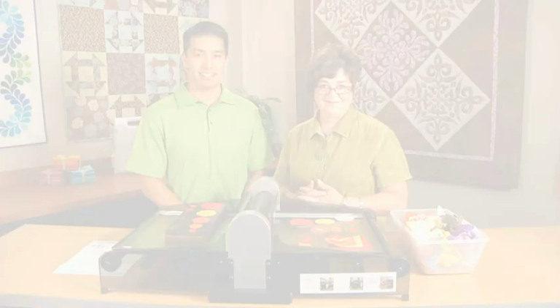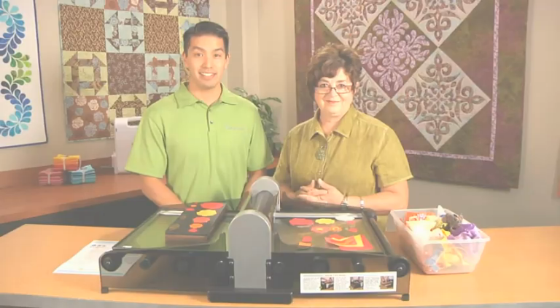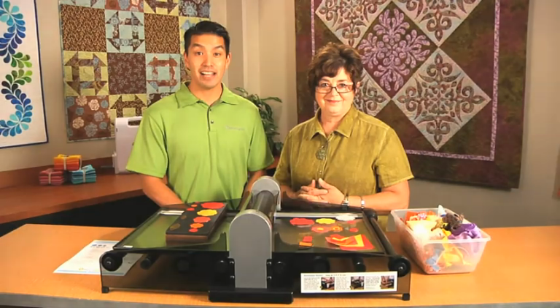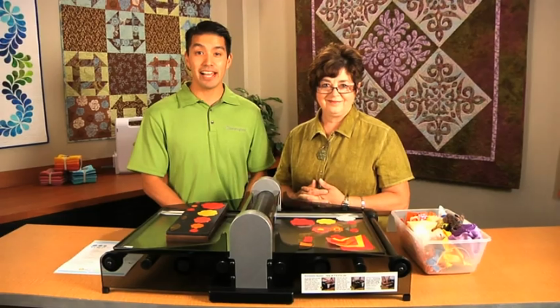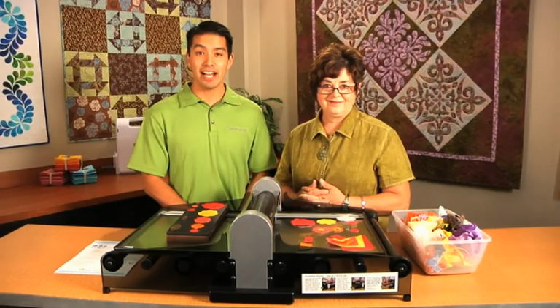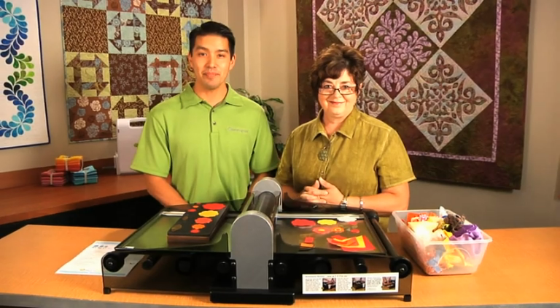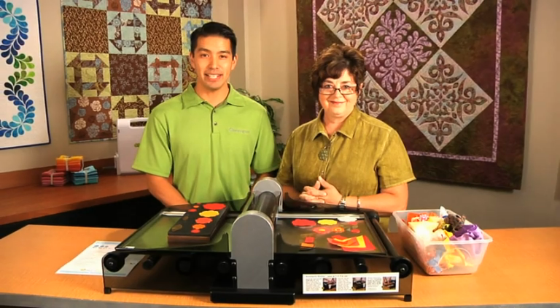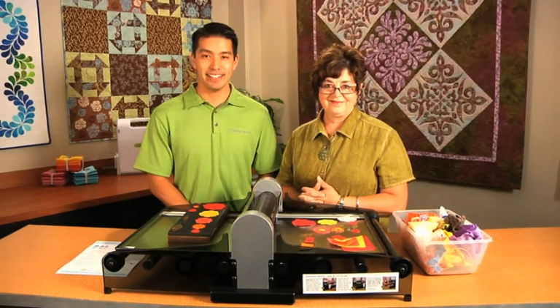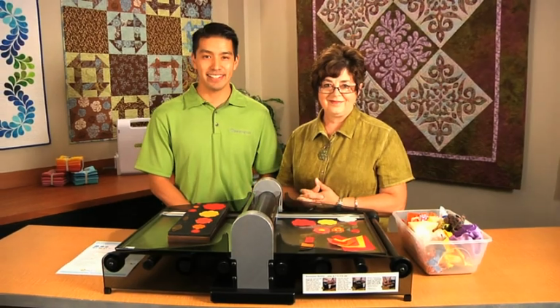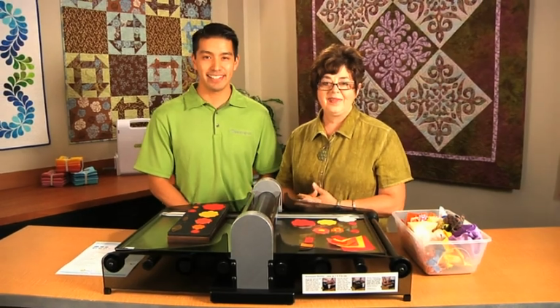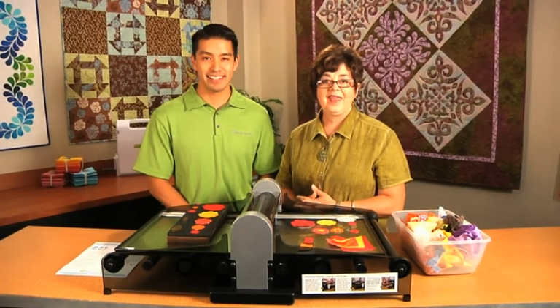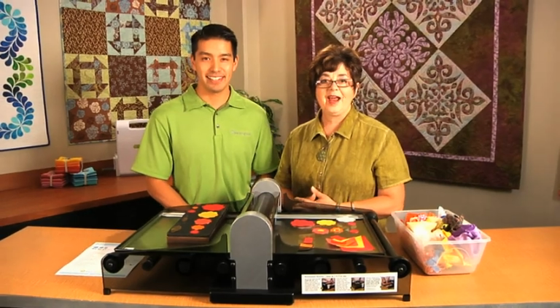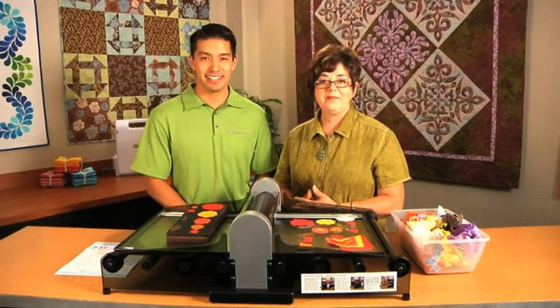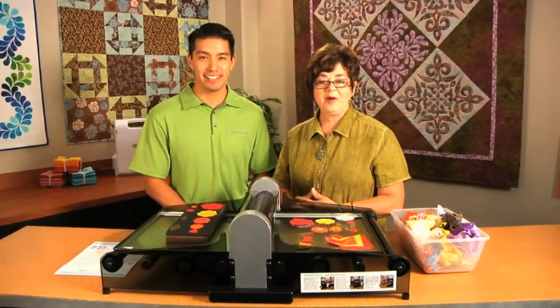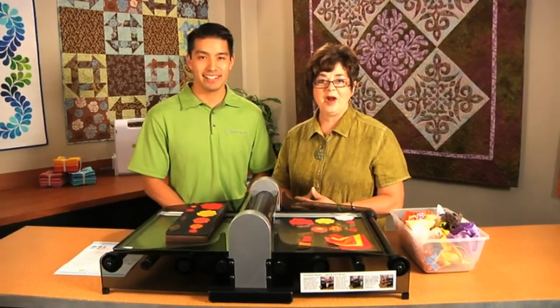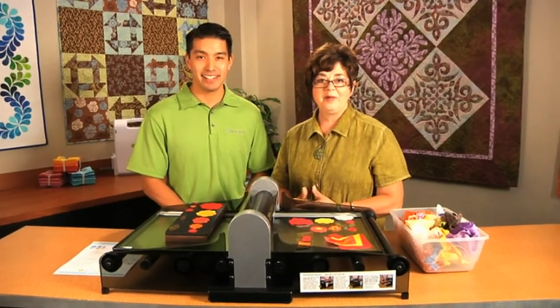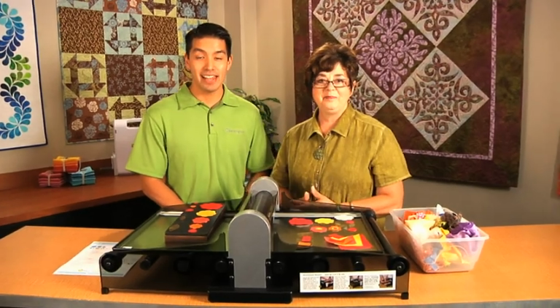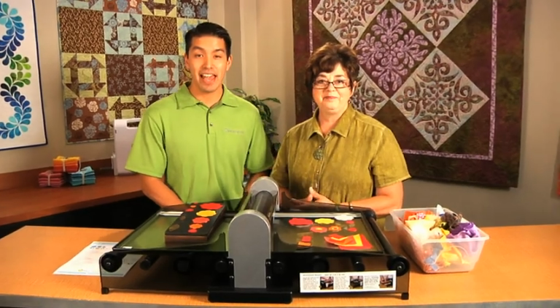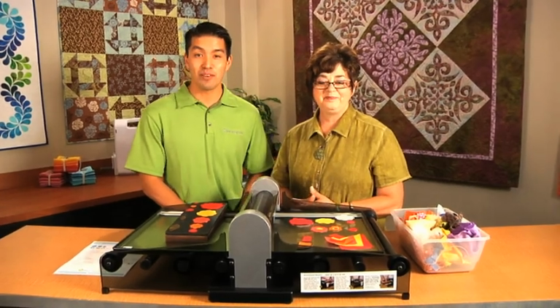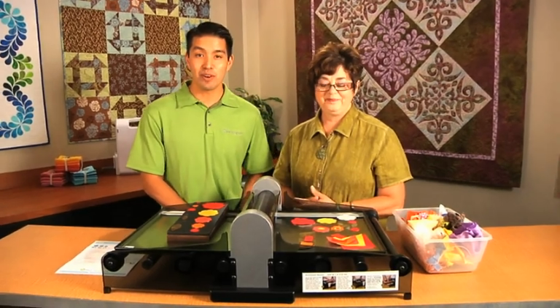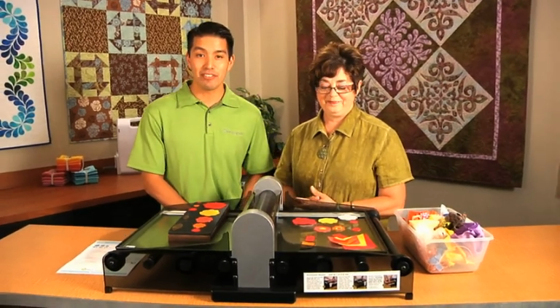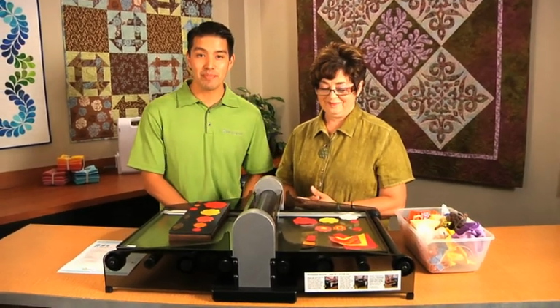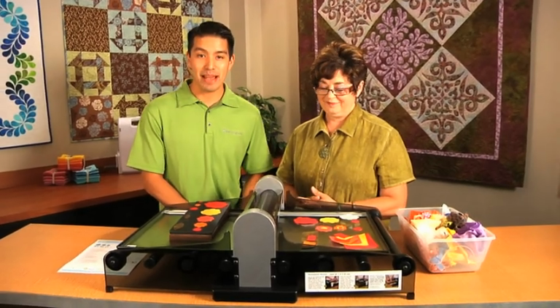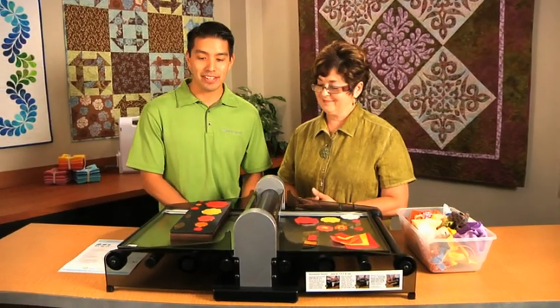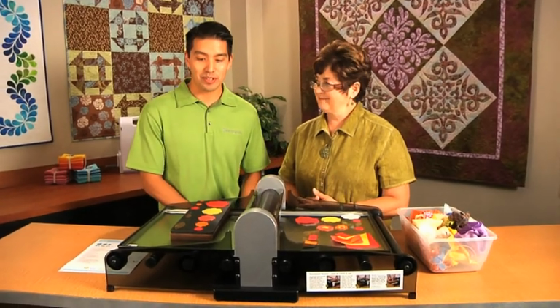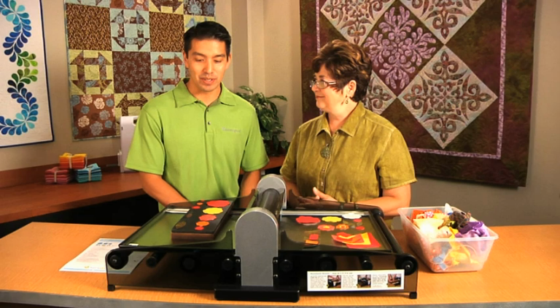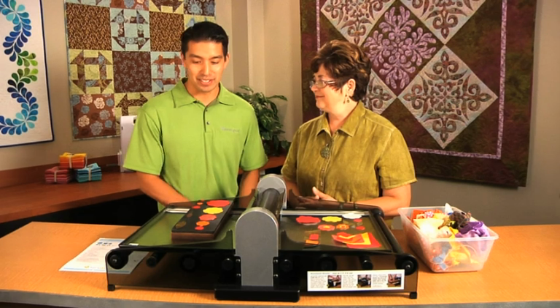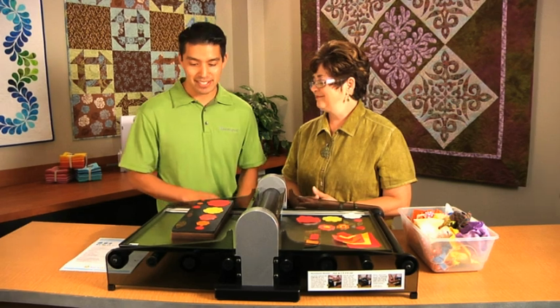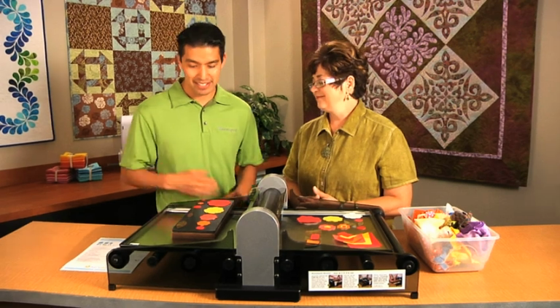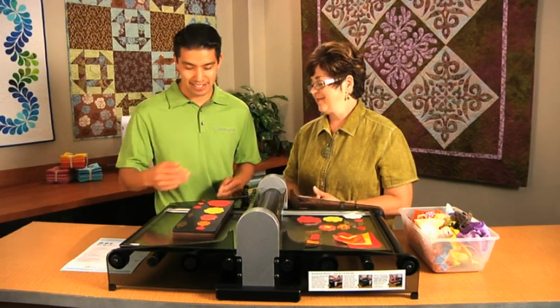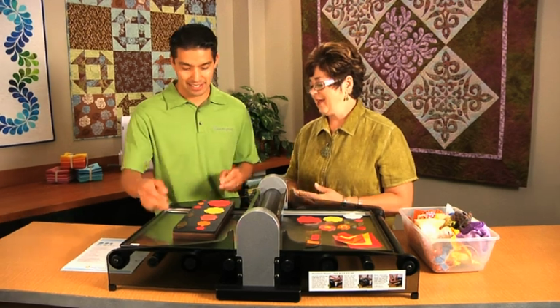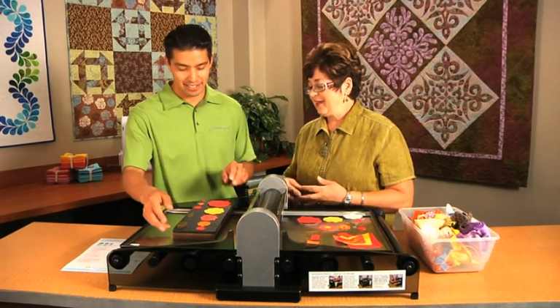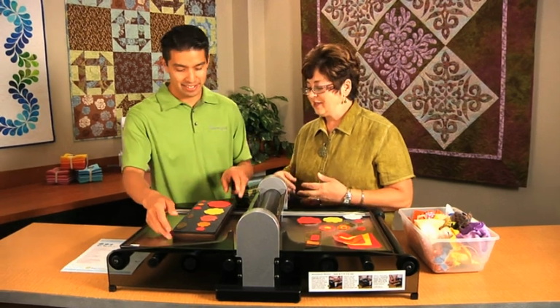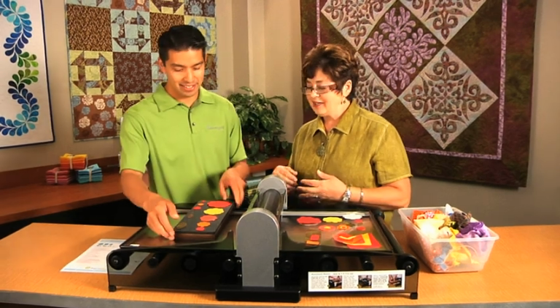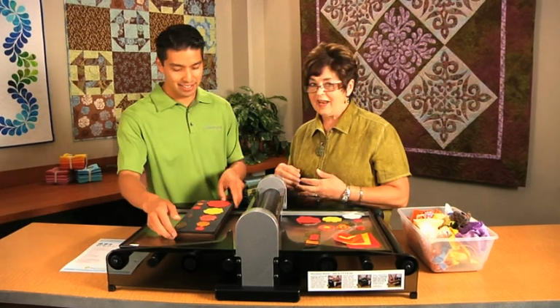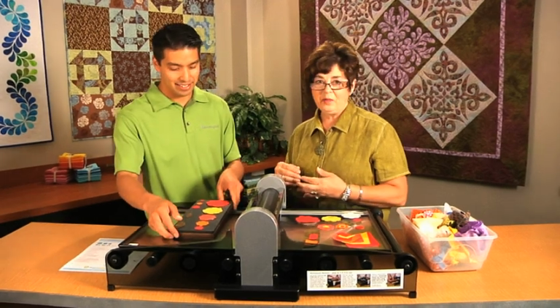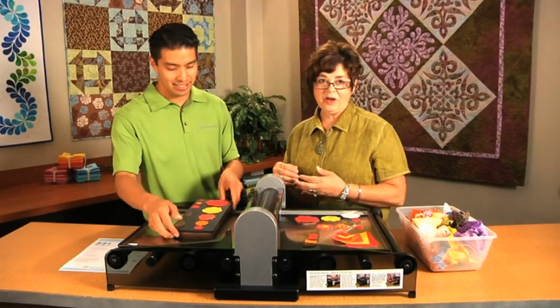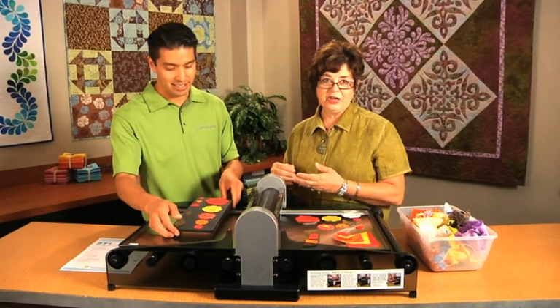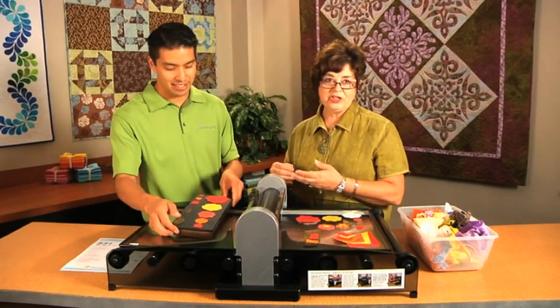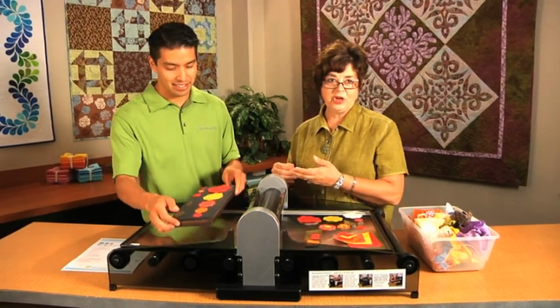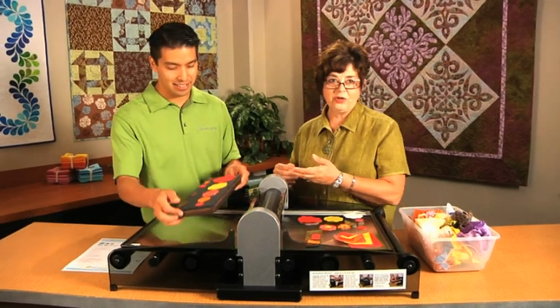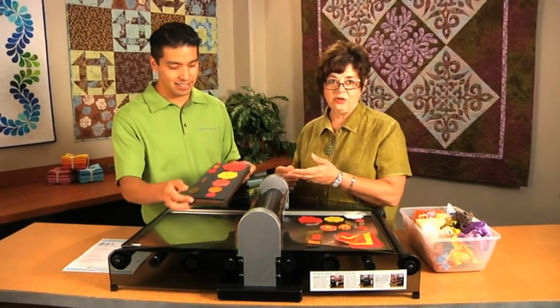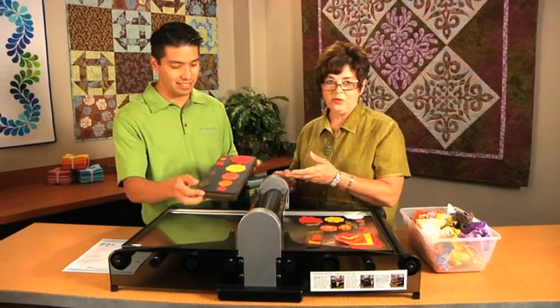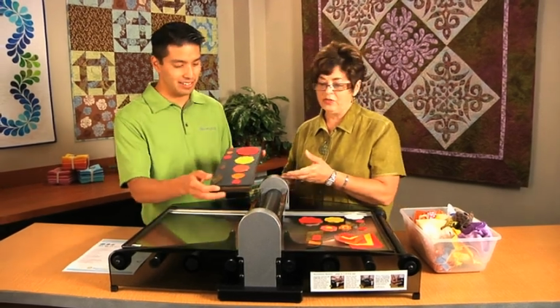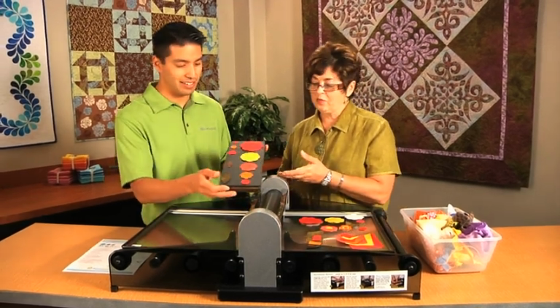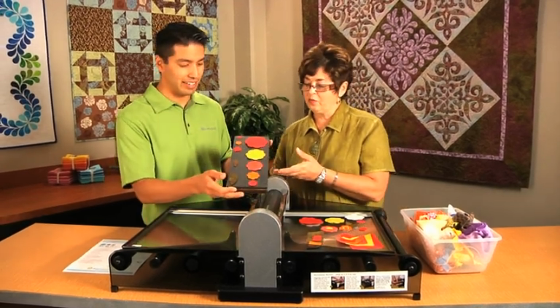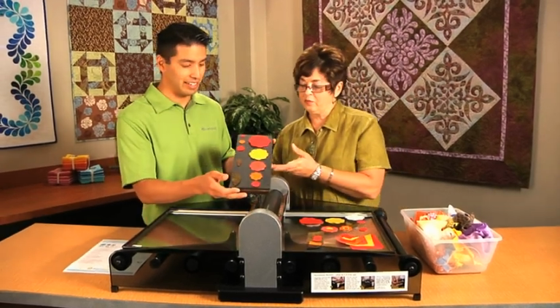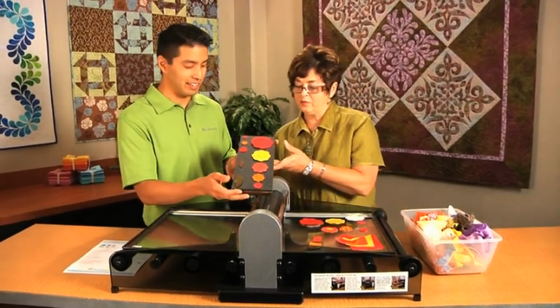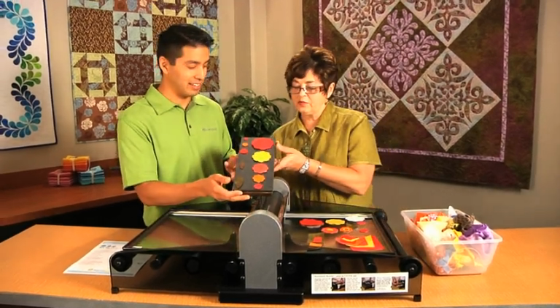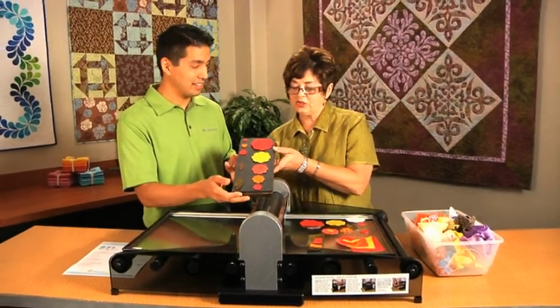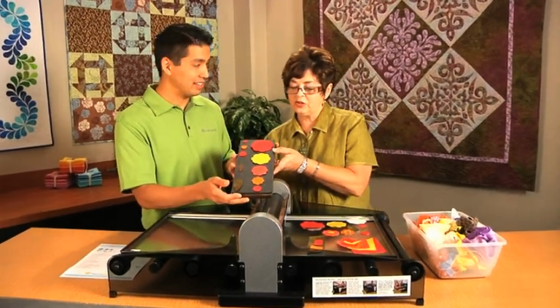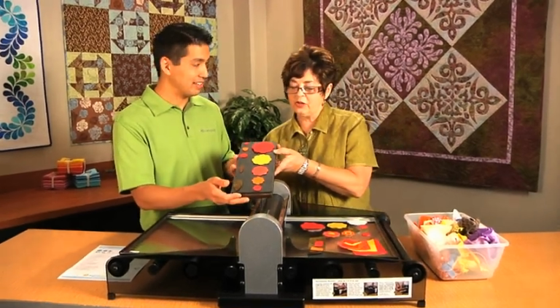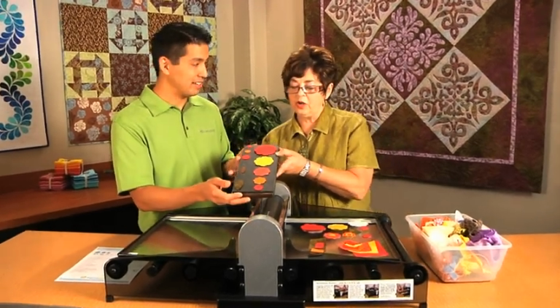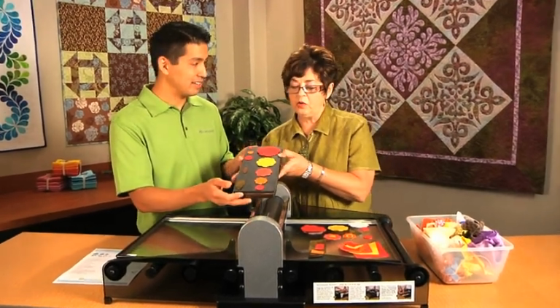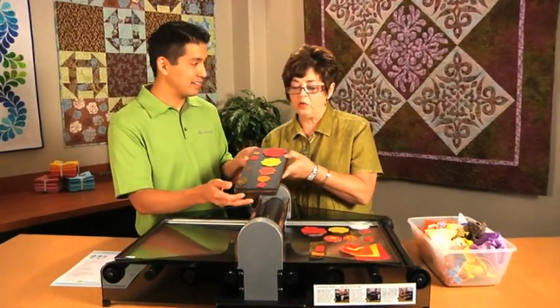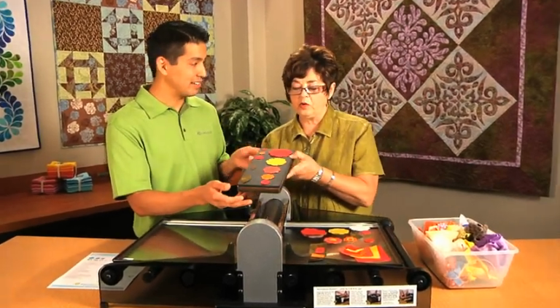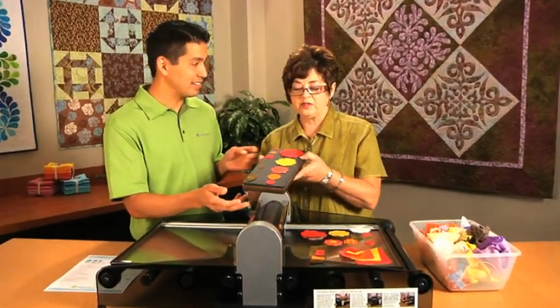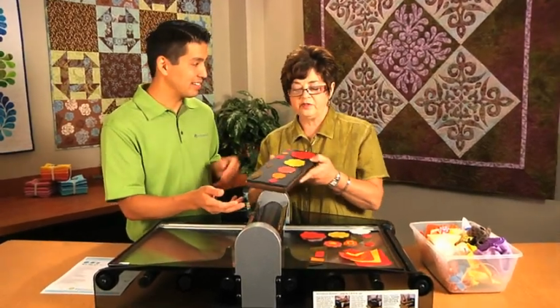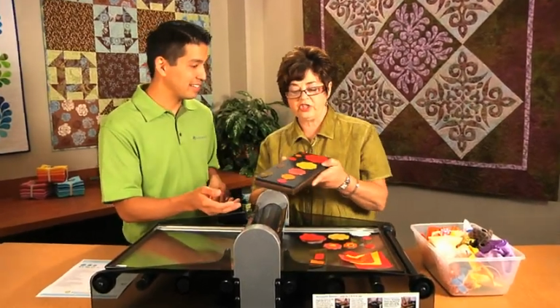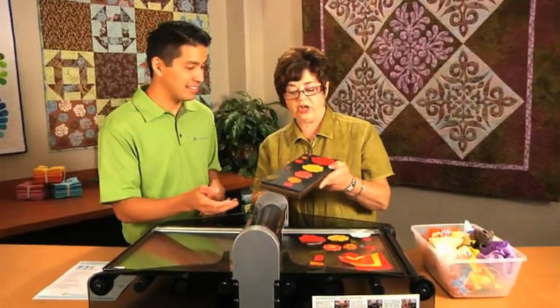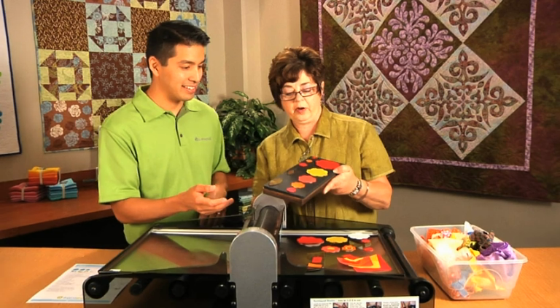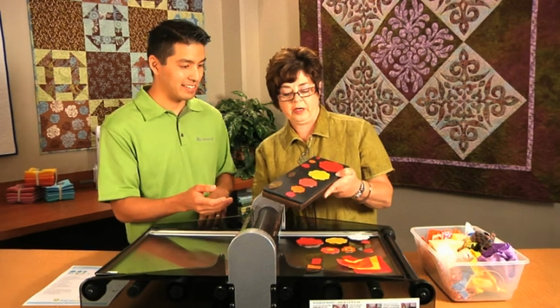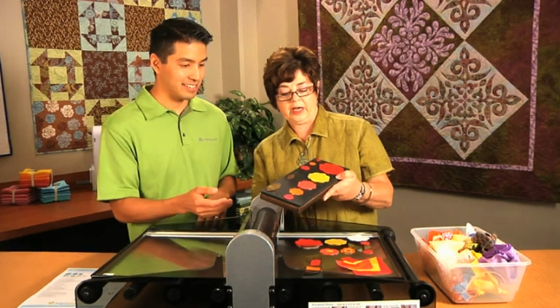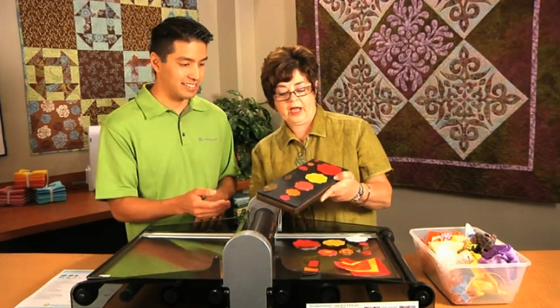Hi, I'm Lee. And I'm Barb. We're from AccuQuilts. Today we're going to show you the Studio Rose of Sharon die.